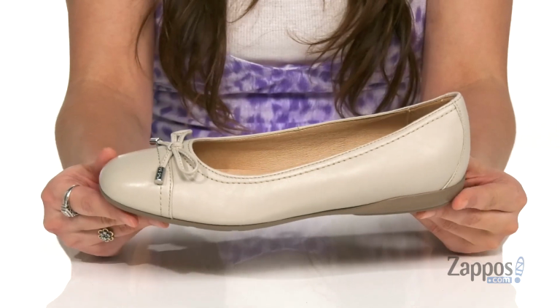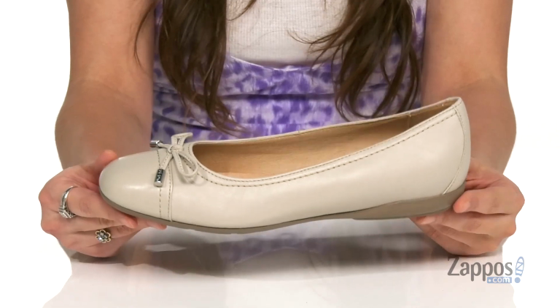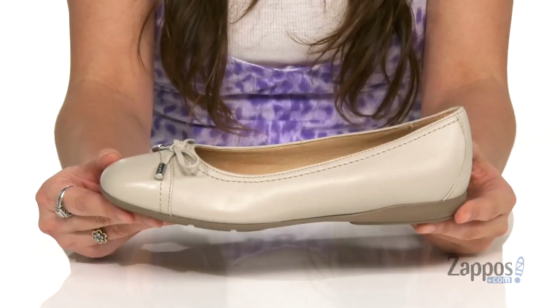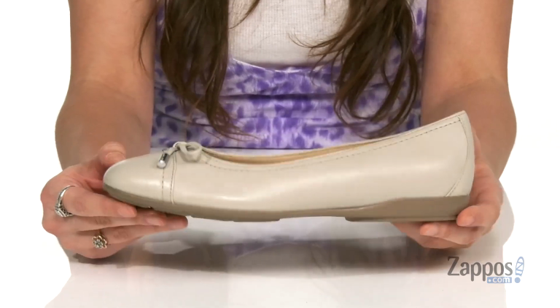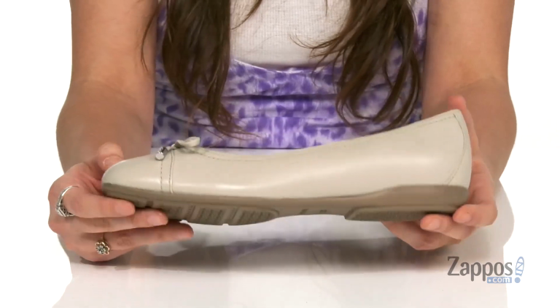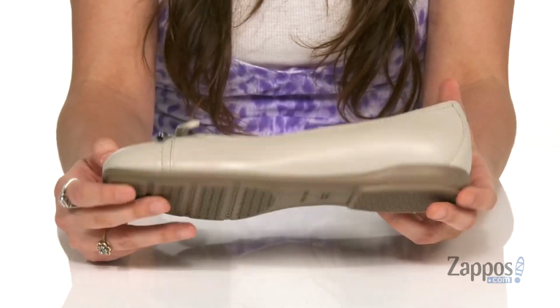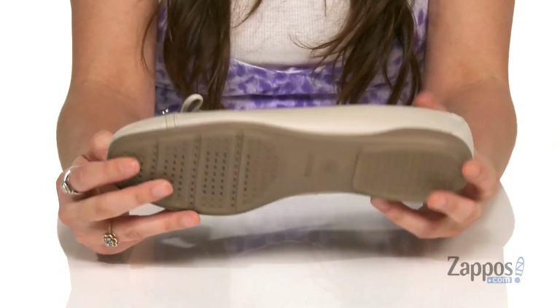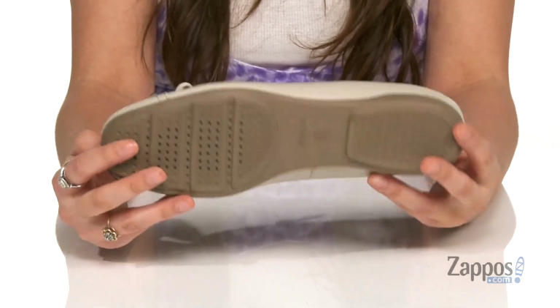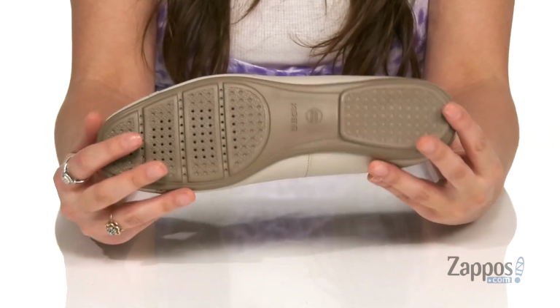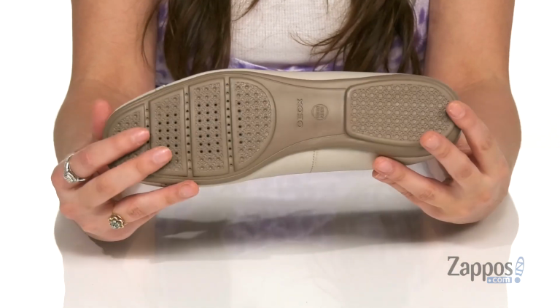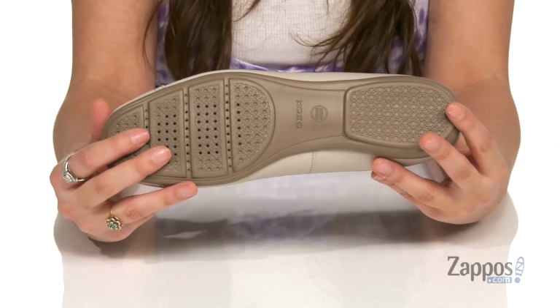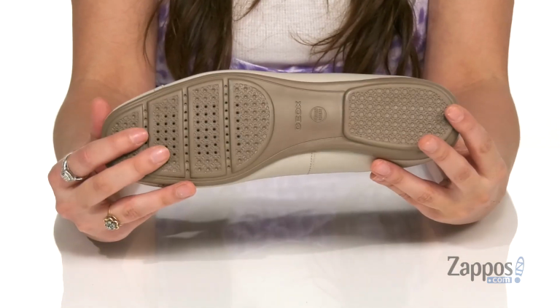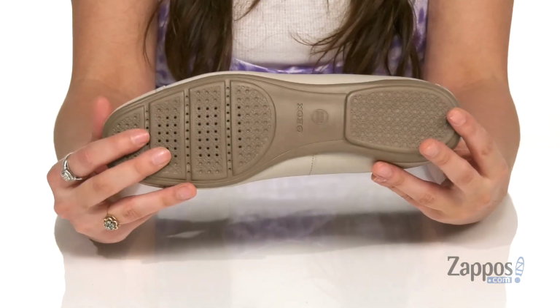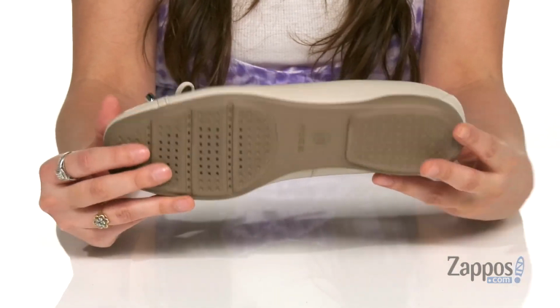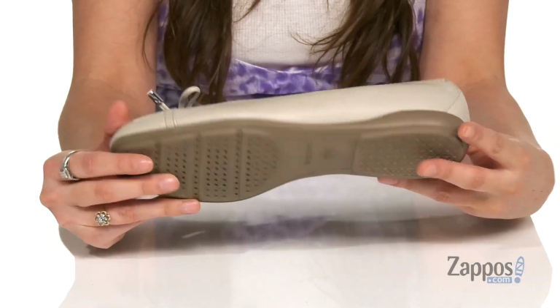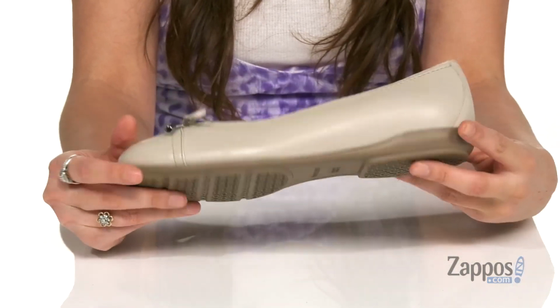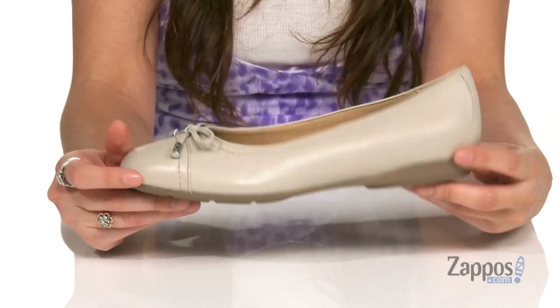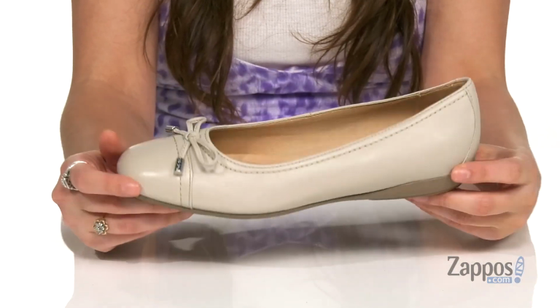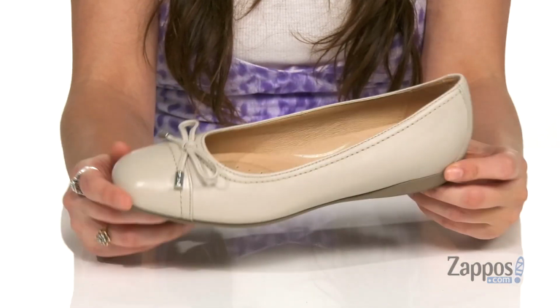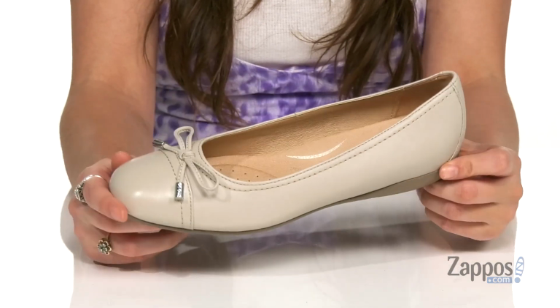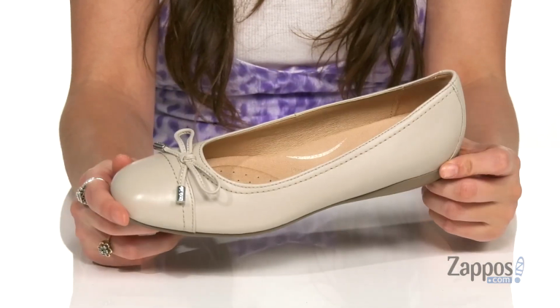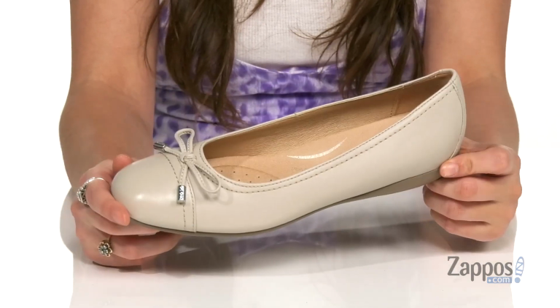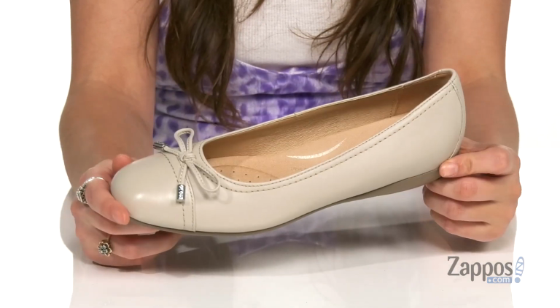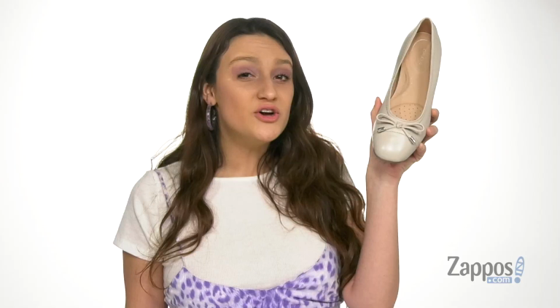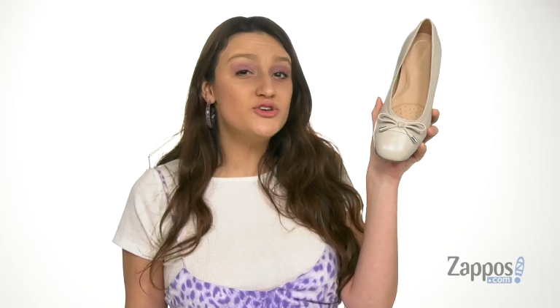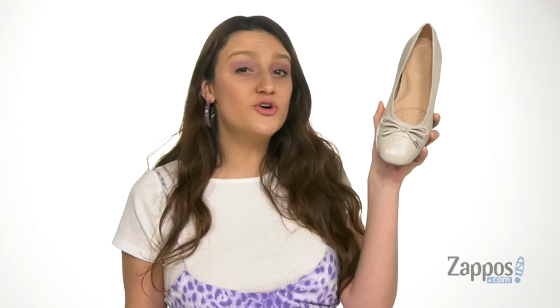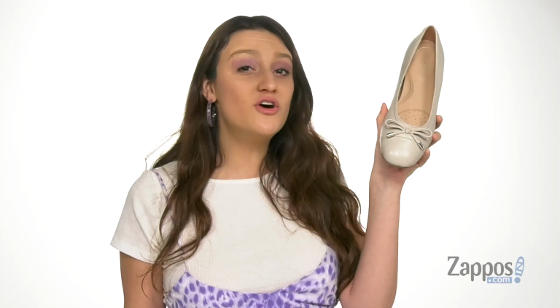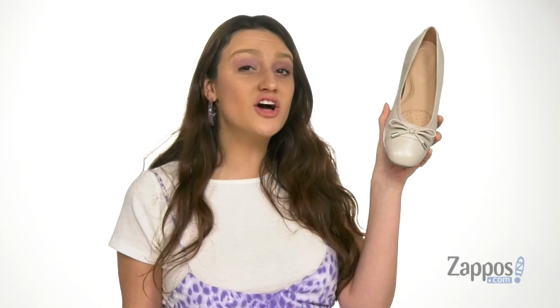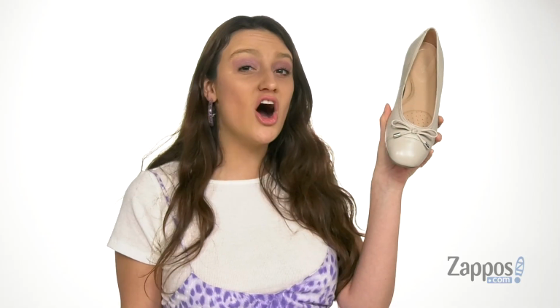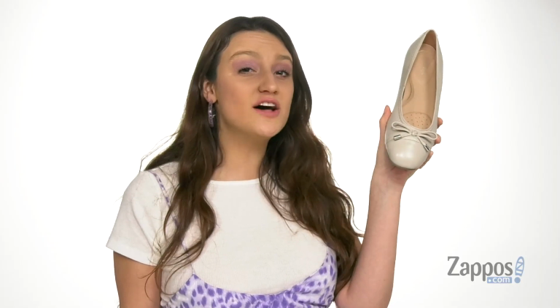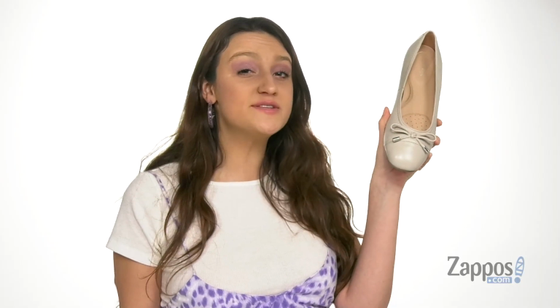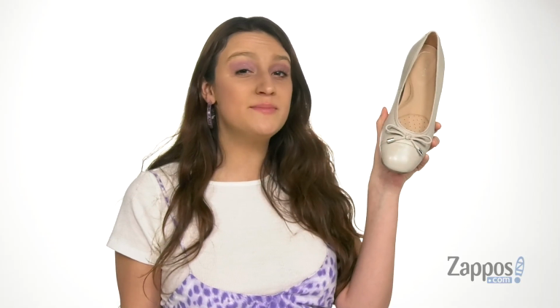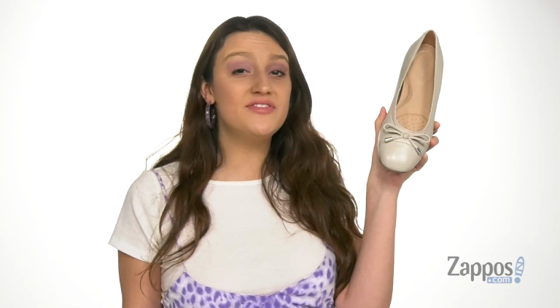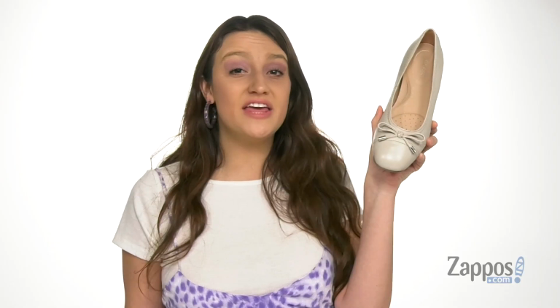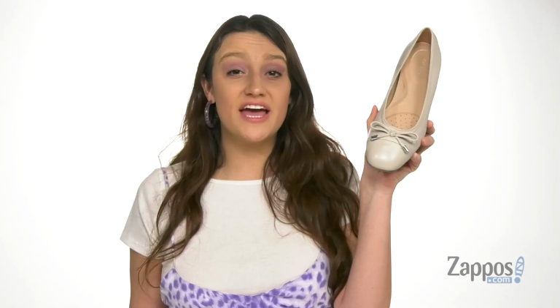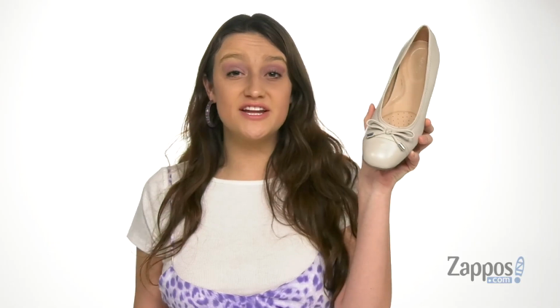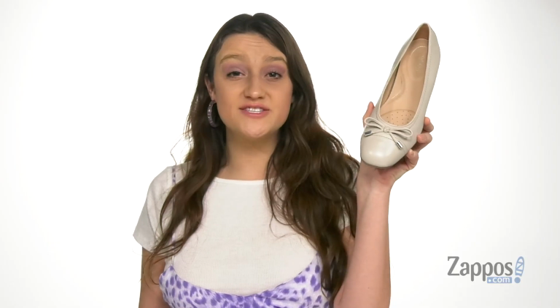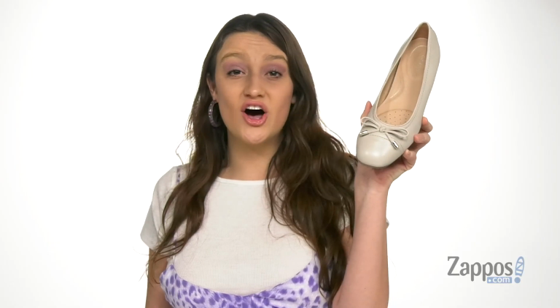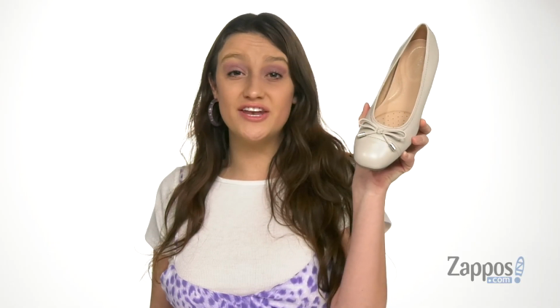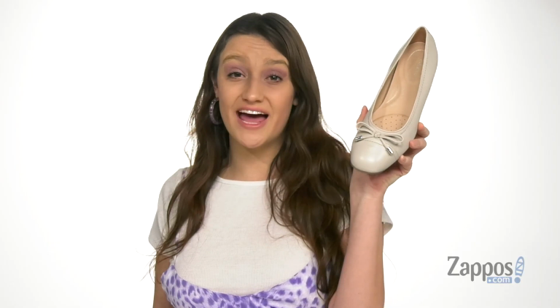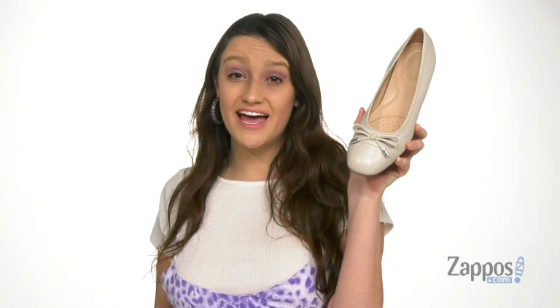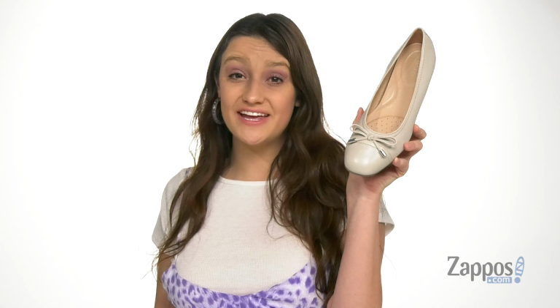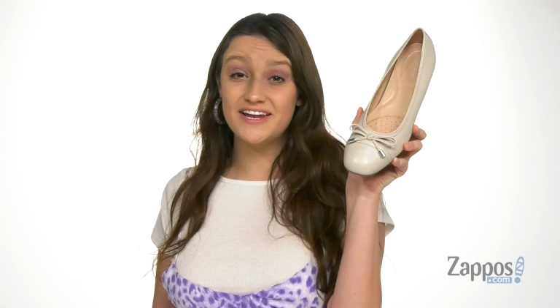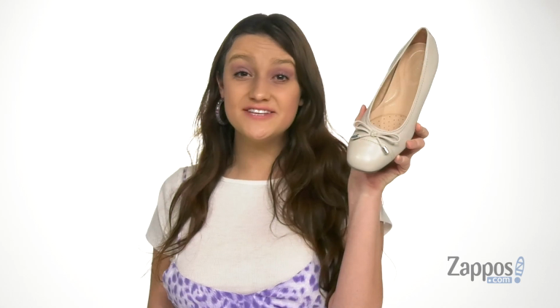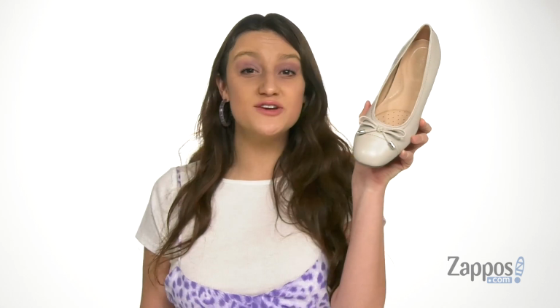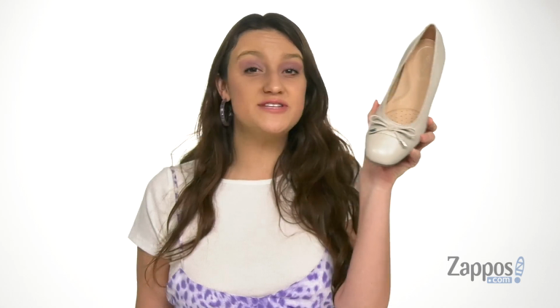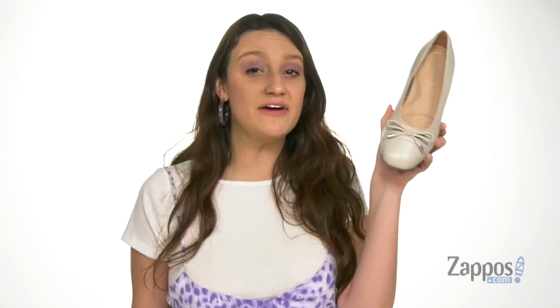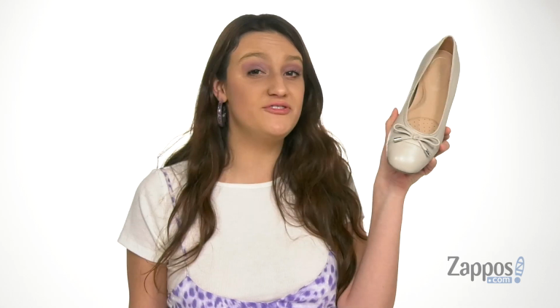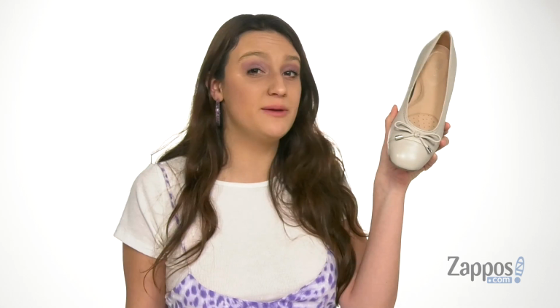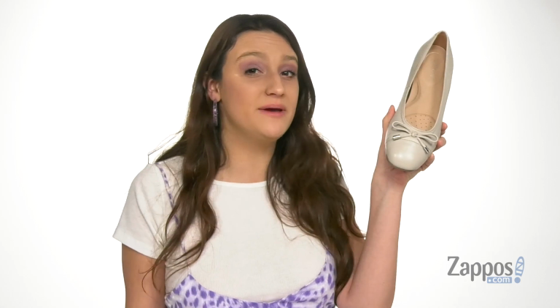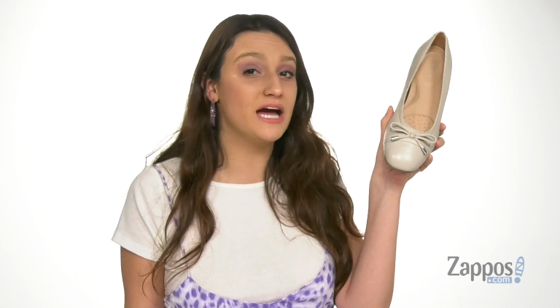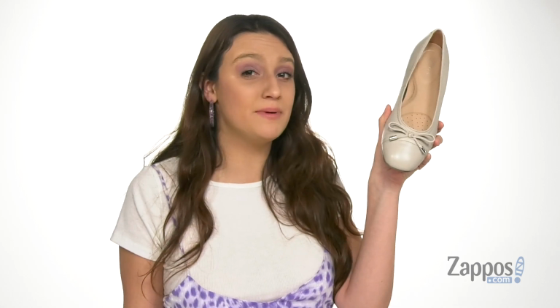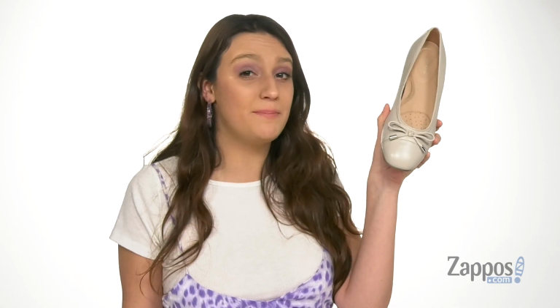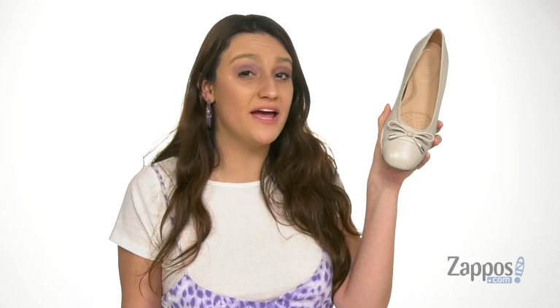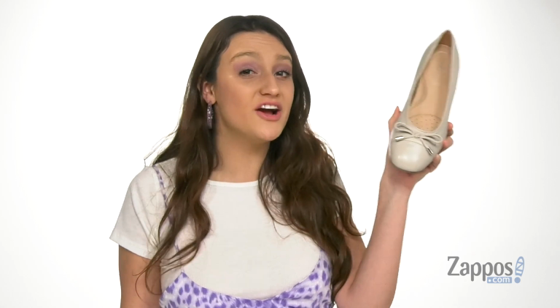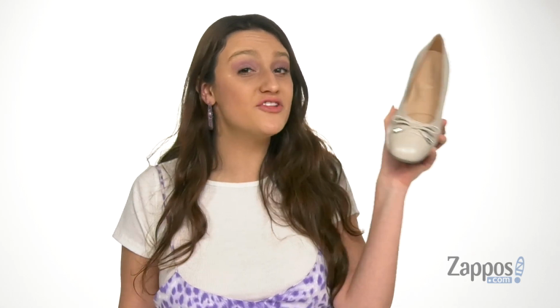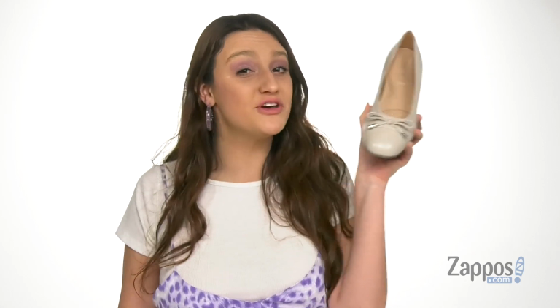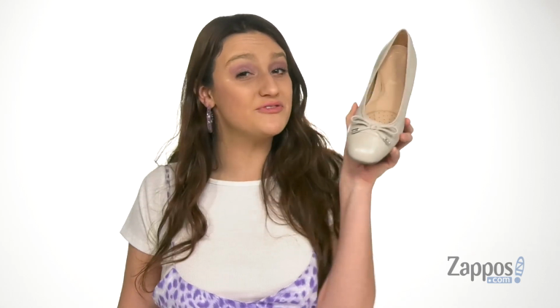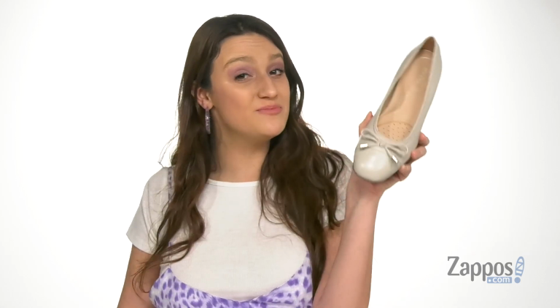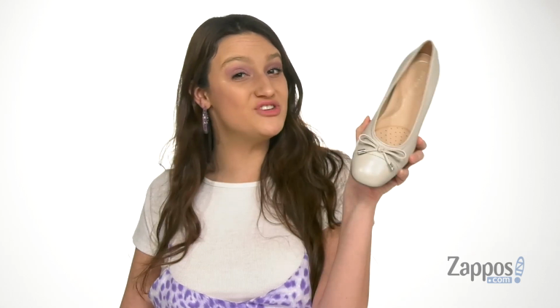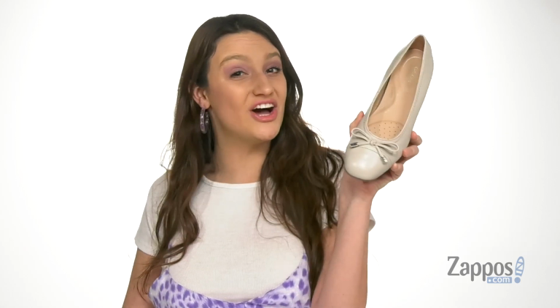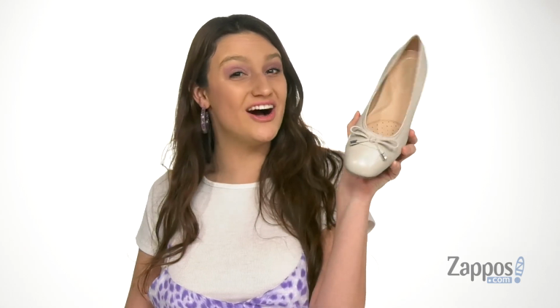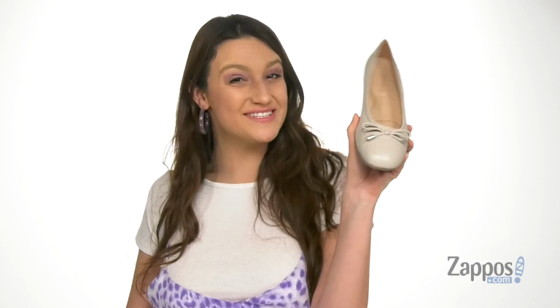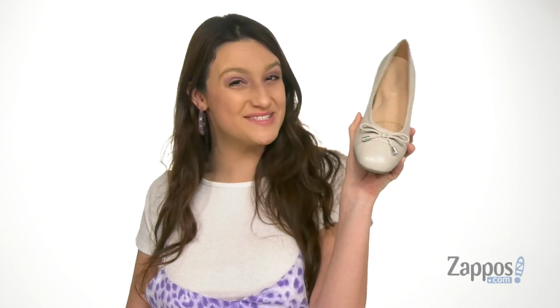It's all on top of a textured outsole. You'll look awesome in the Annytah 9, so definitely pick up a pair. They're from Geox.